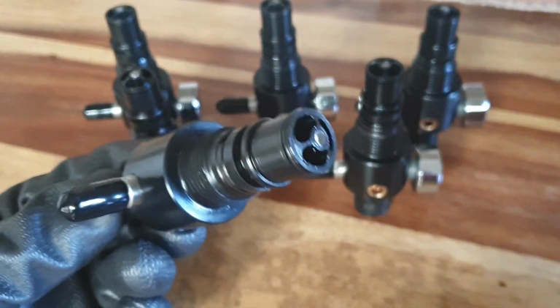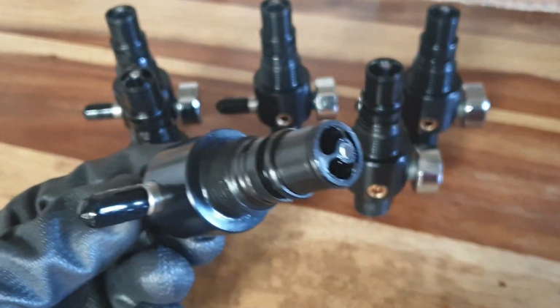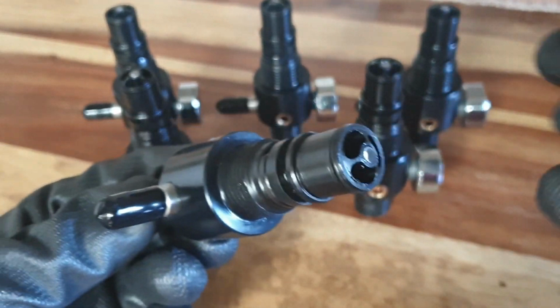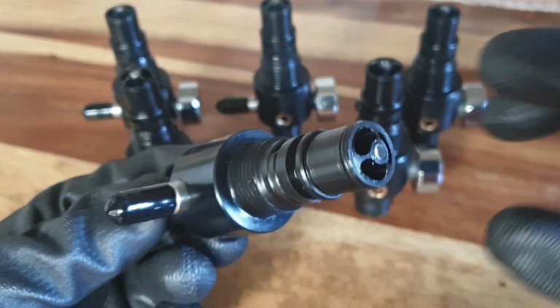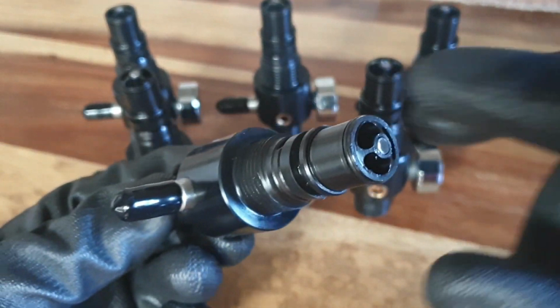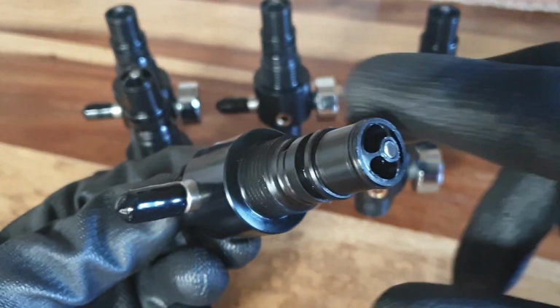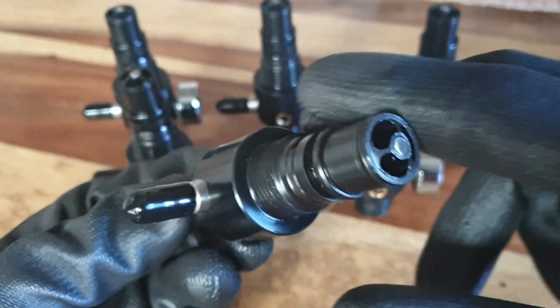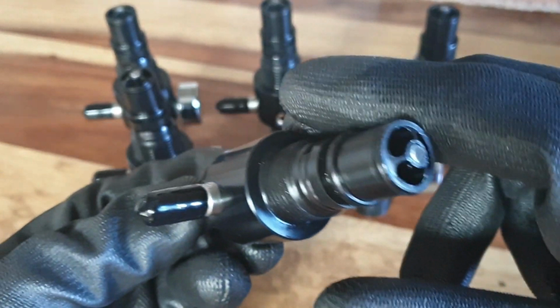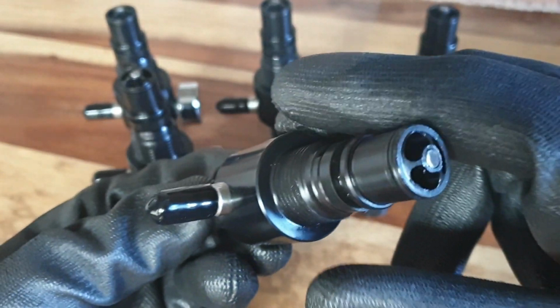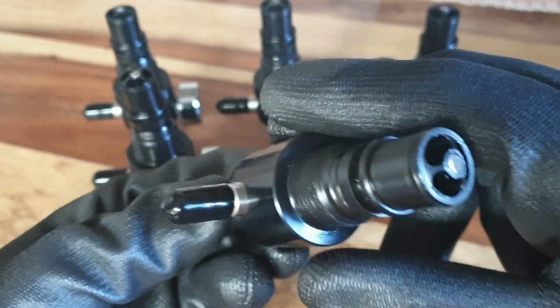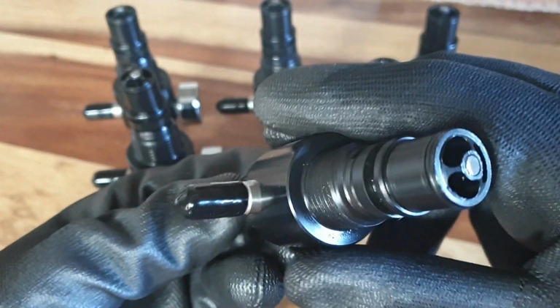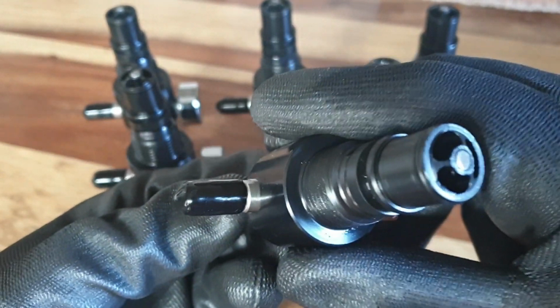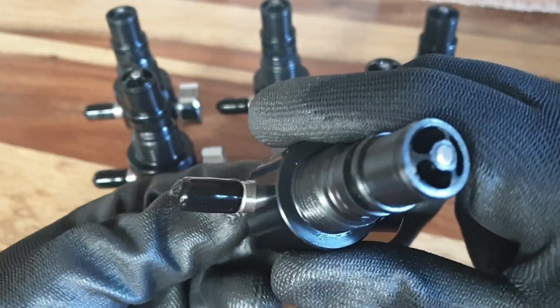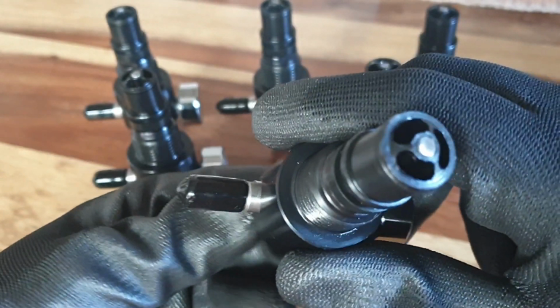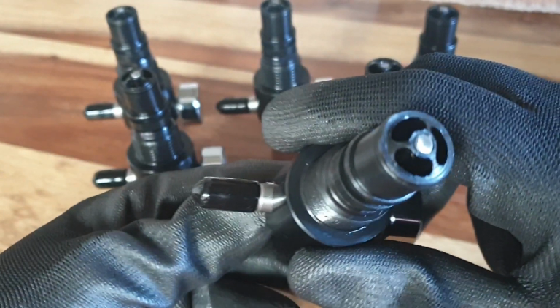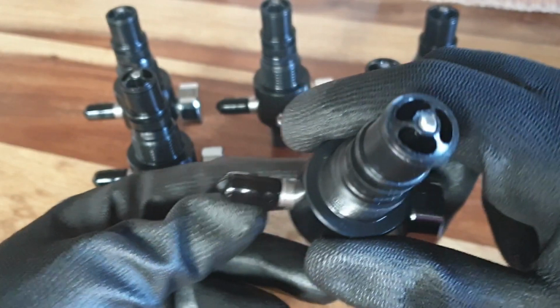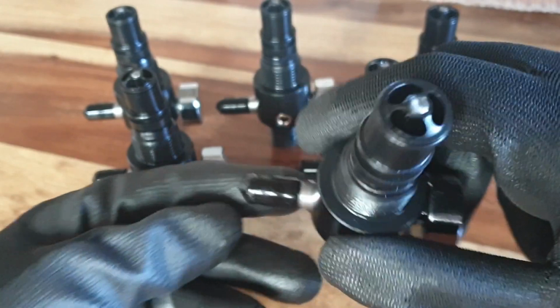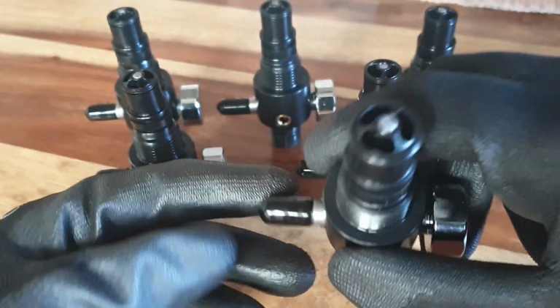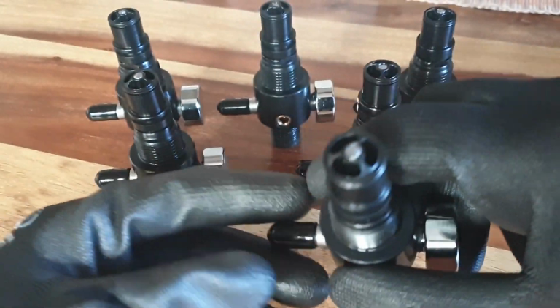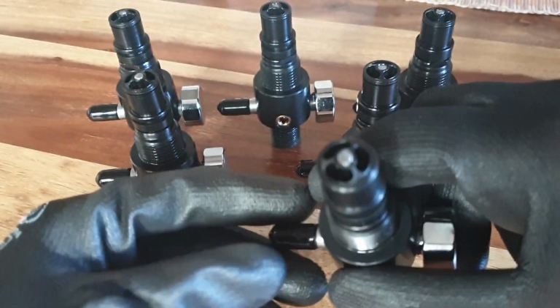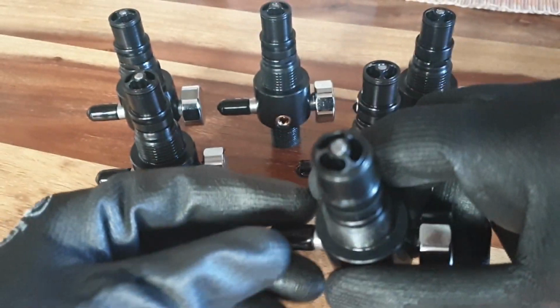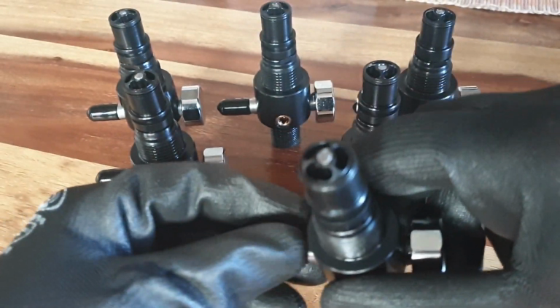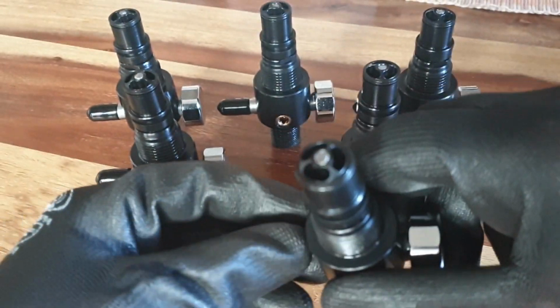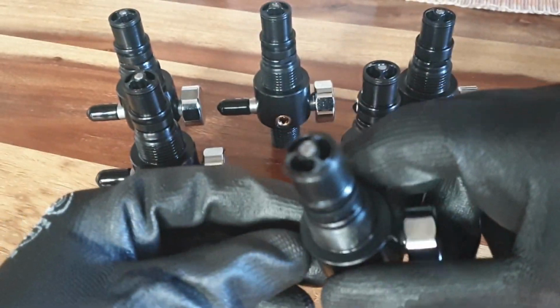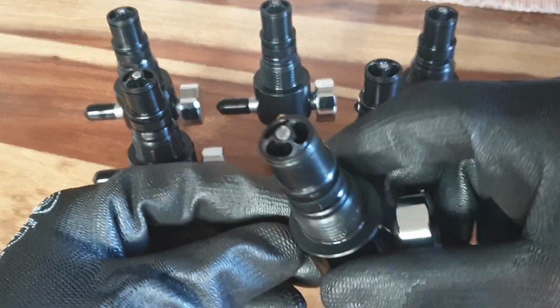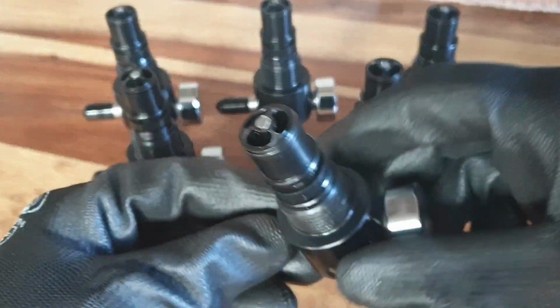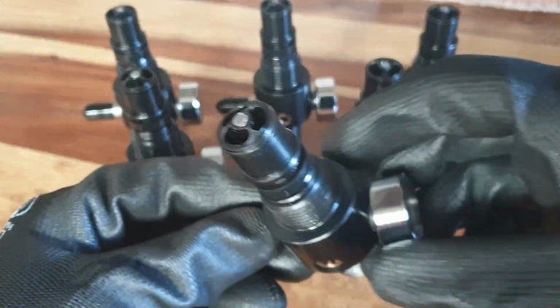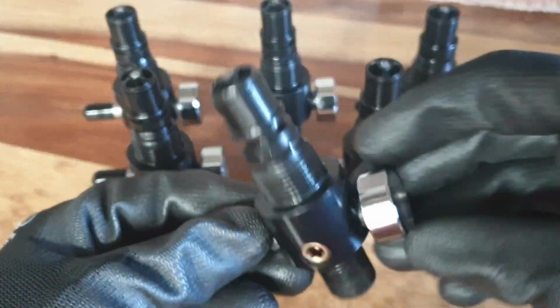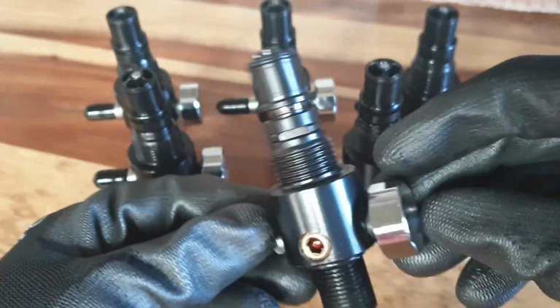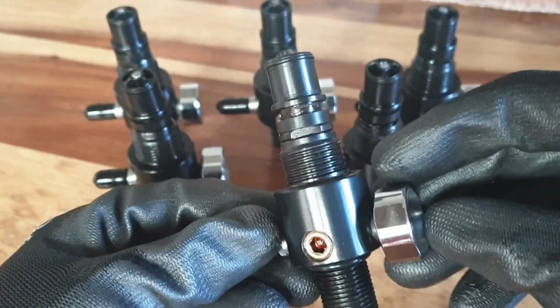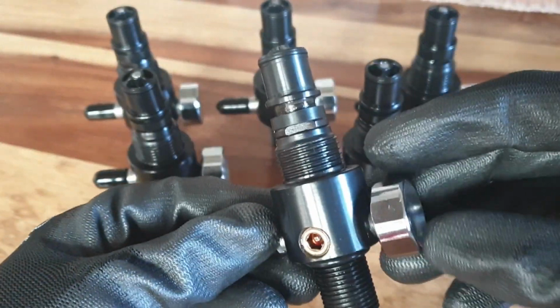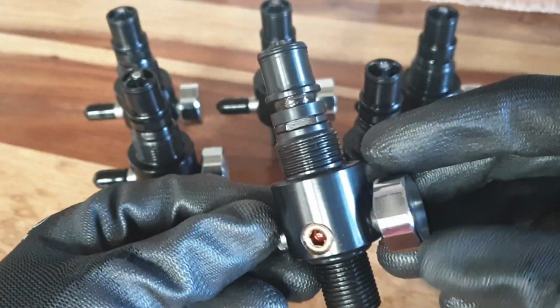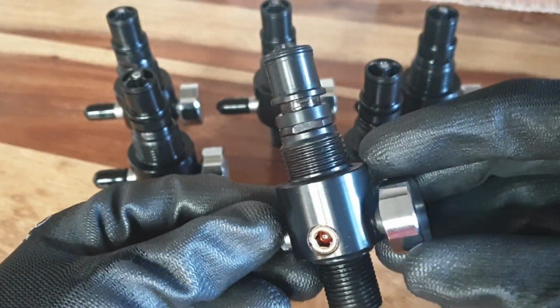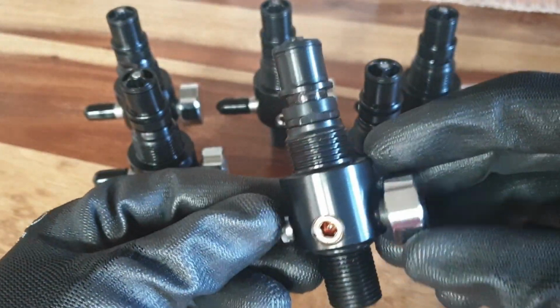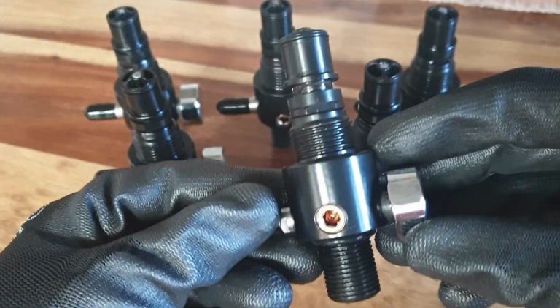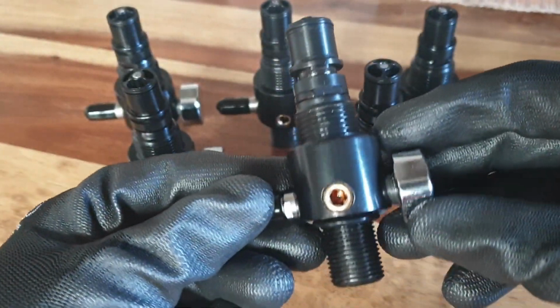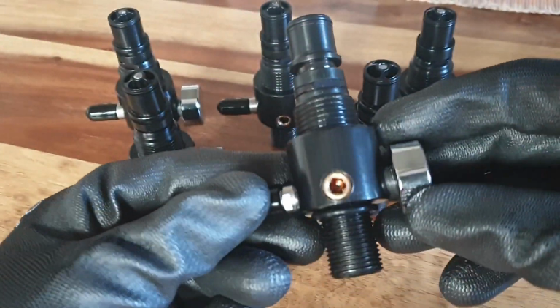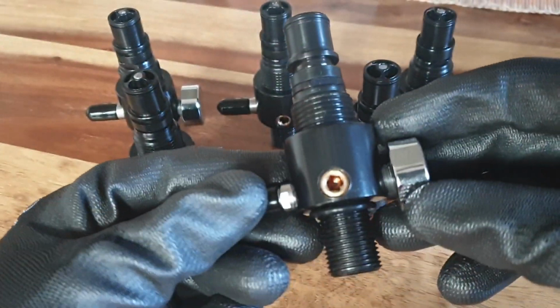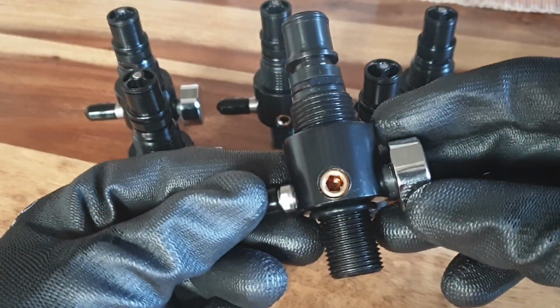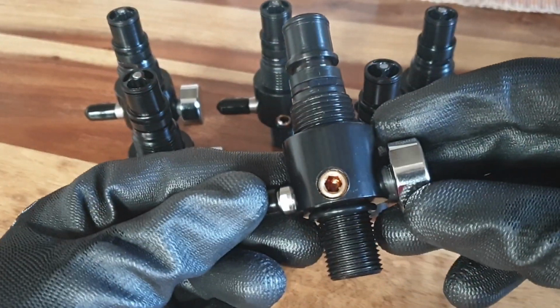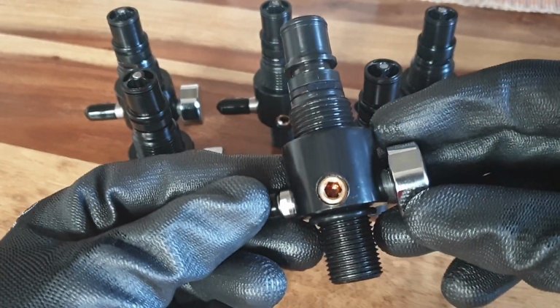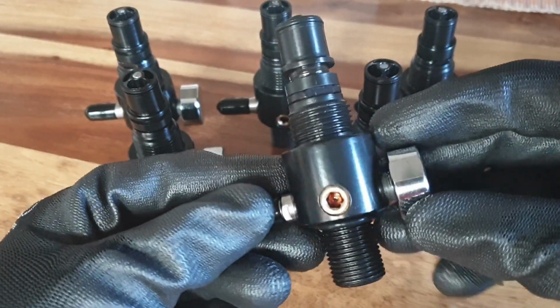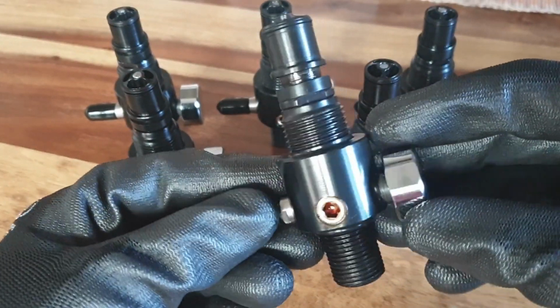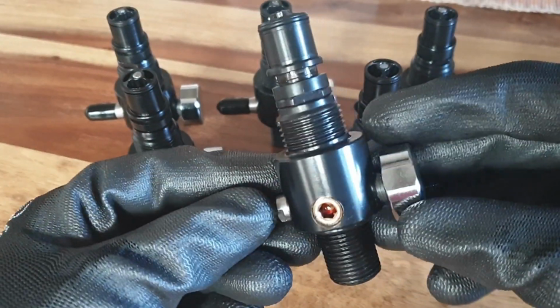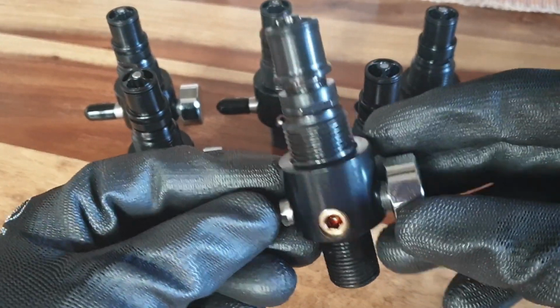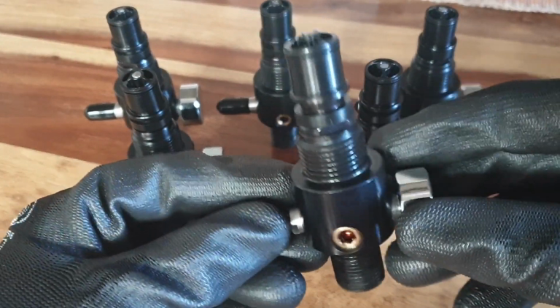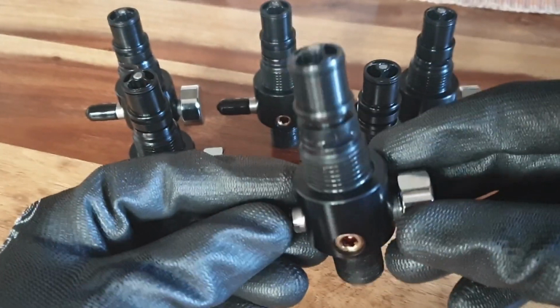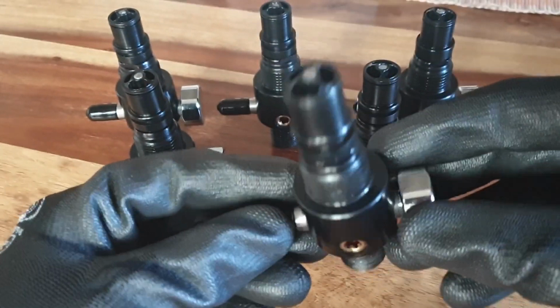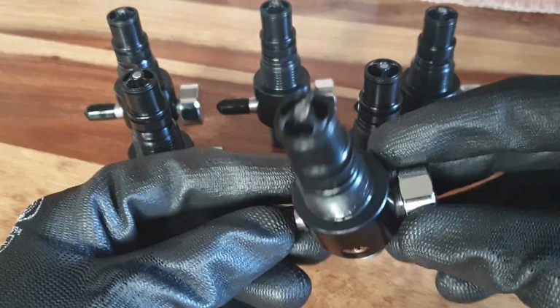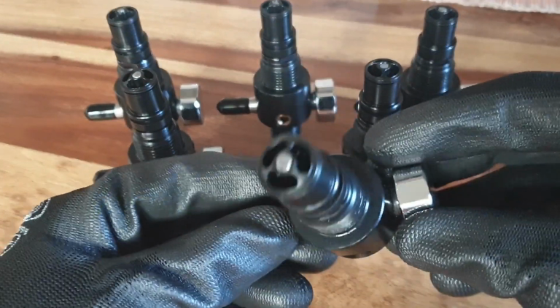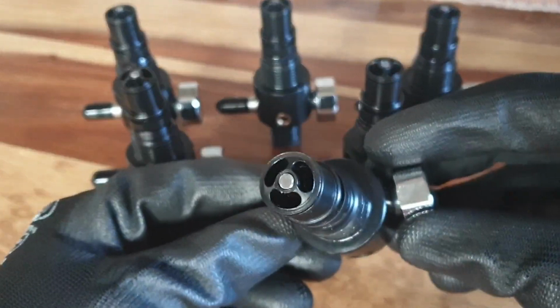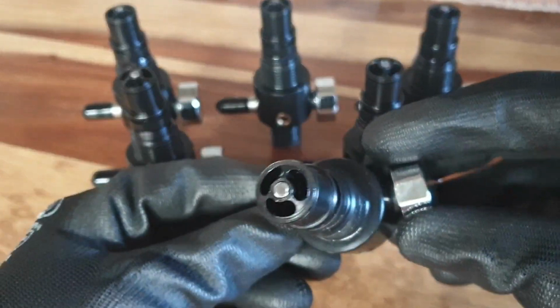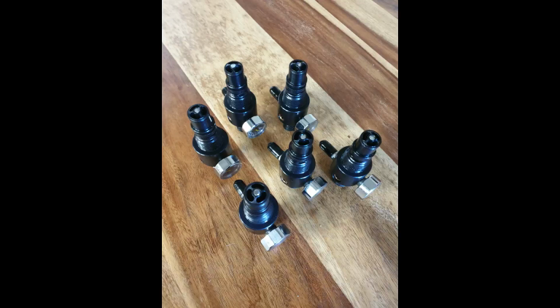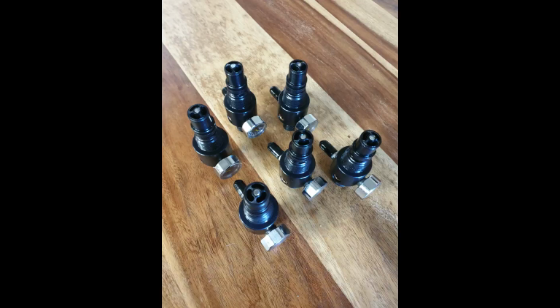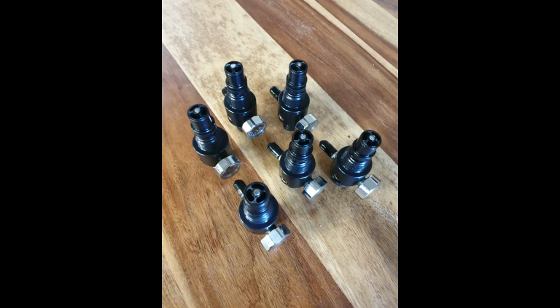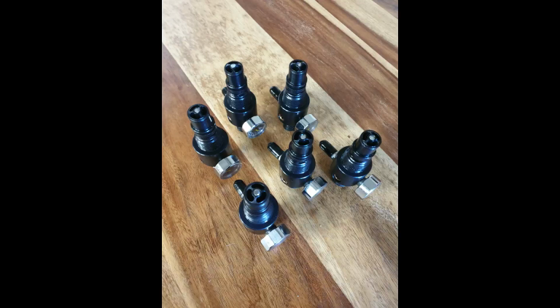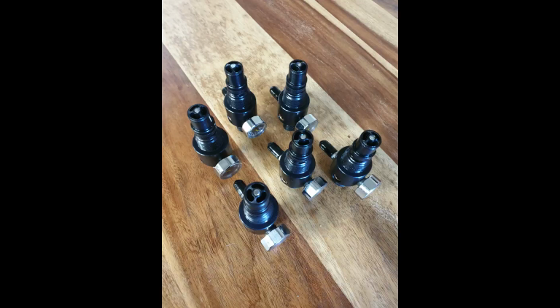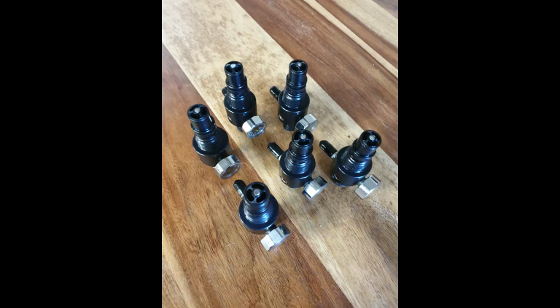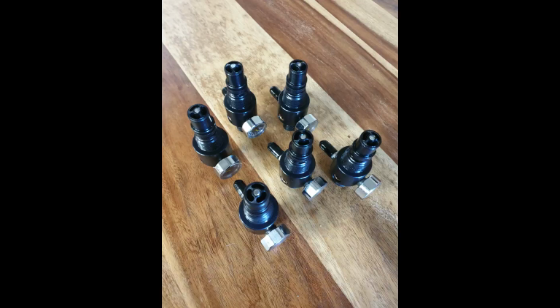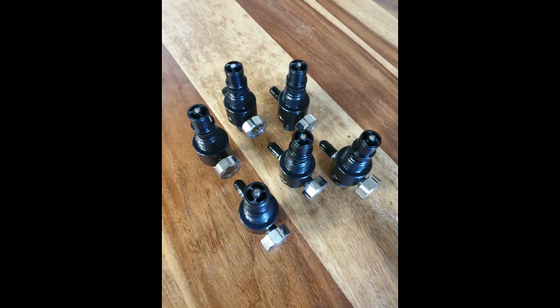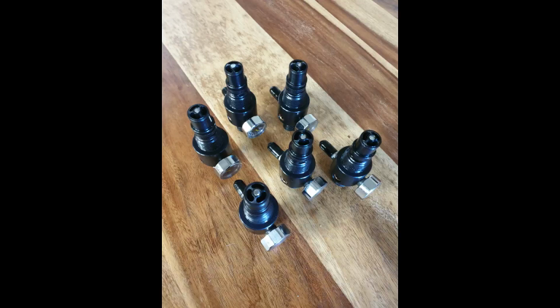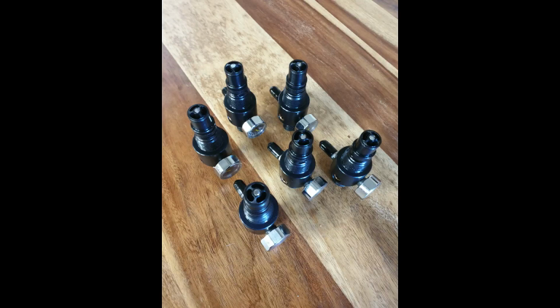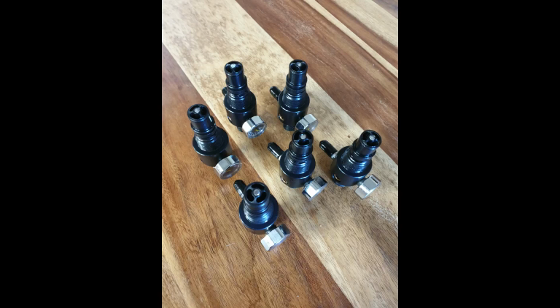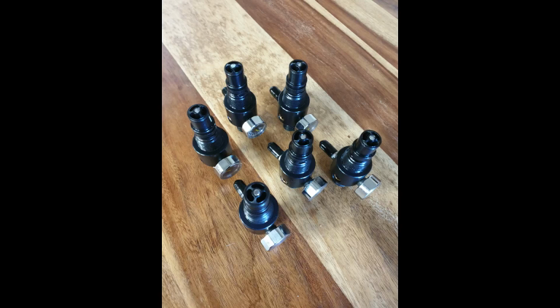So that is the new 2019 Supervalve from African Air Ordnance. We'll see you next time.